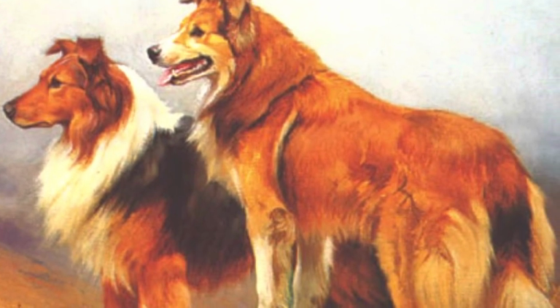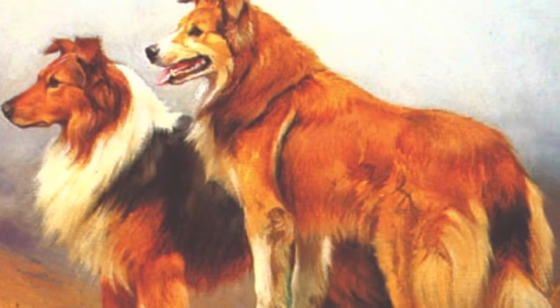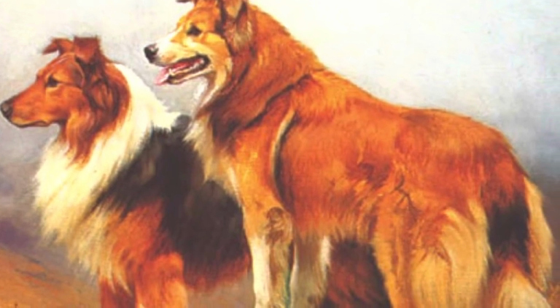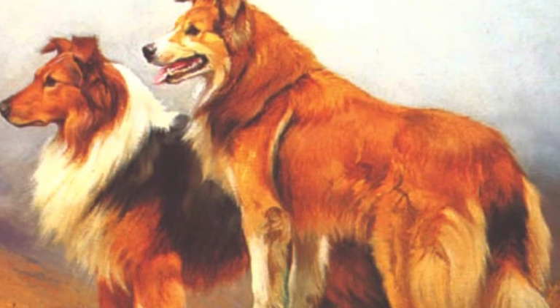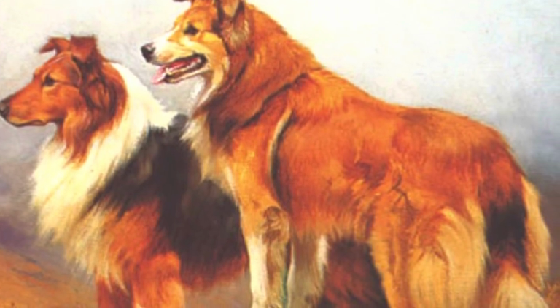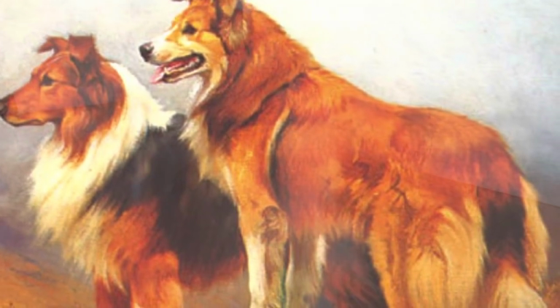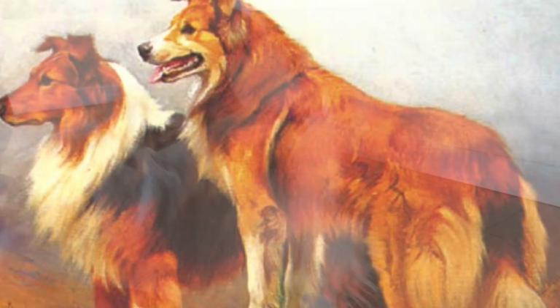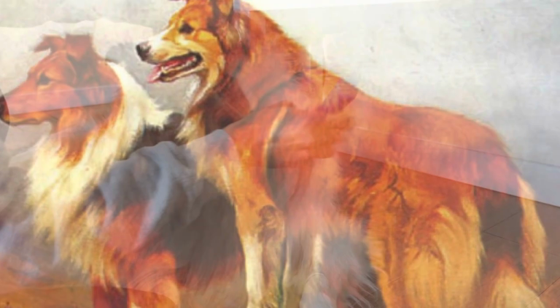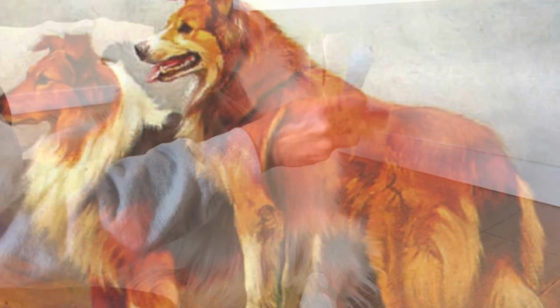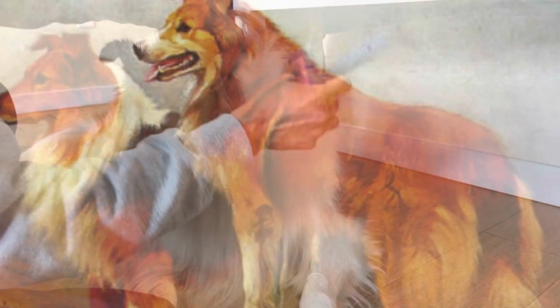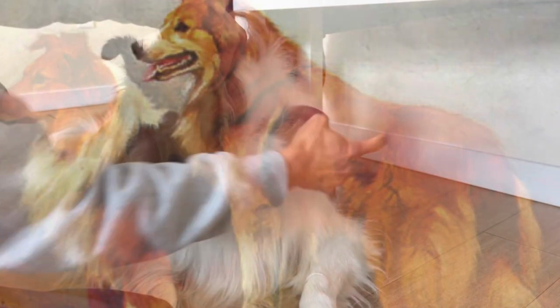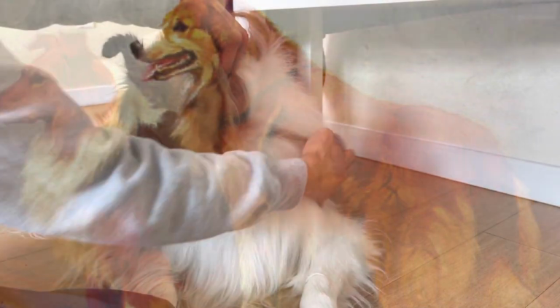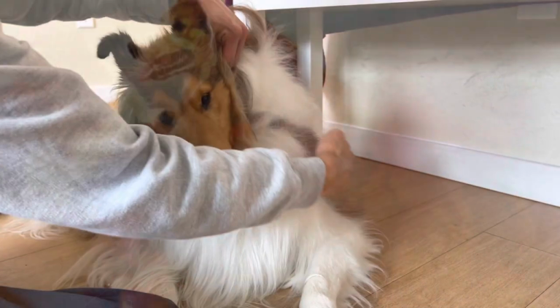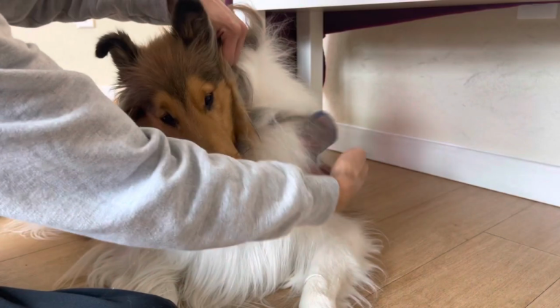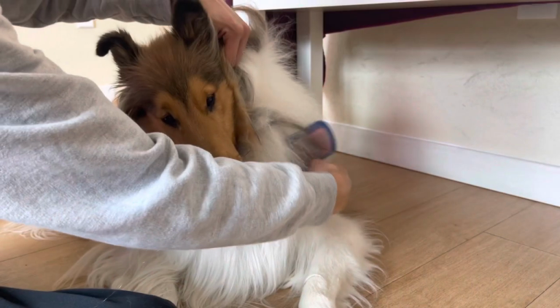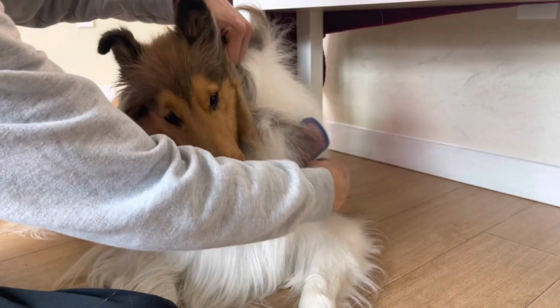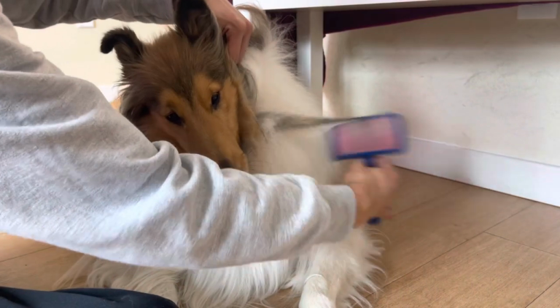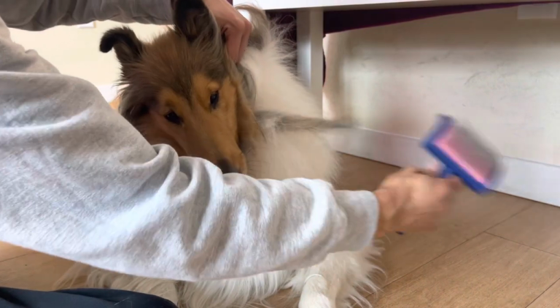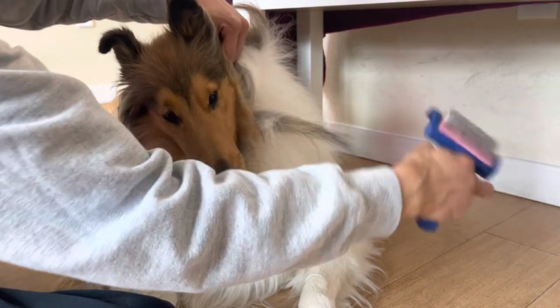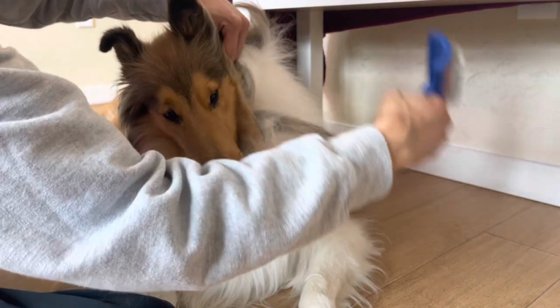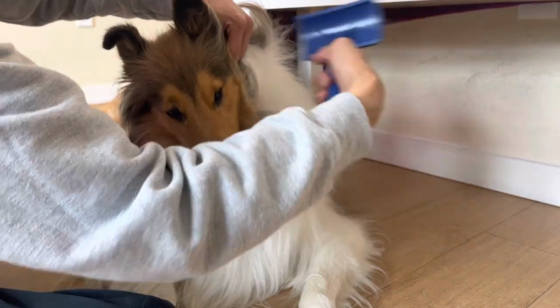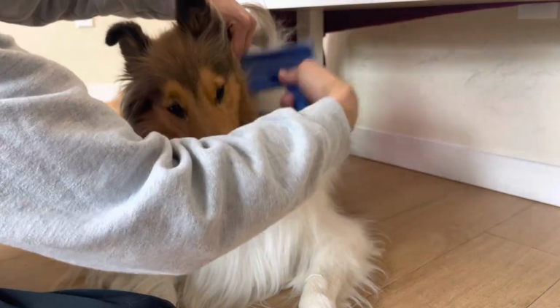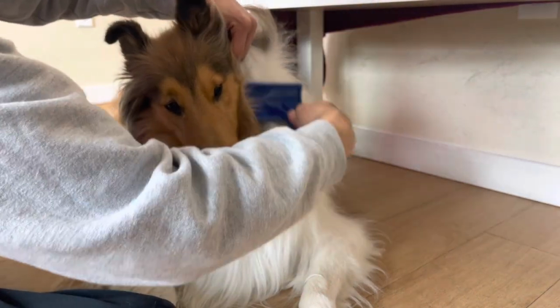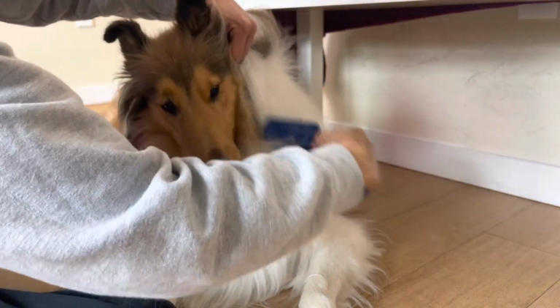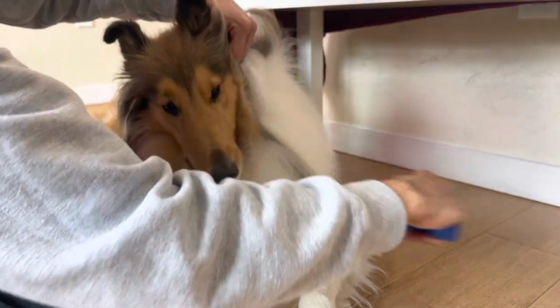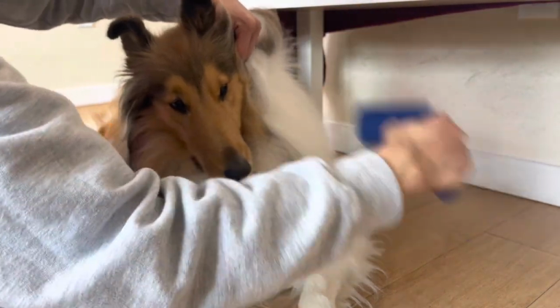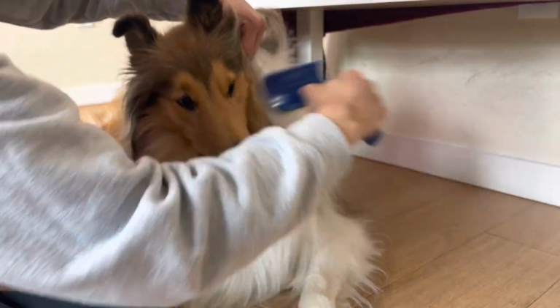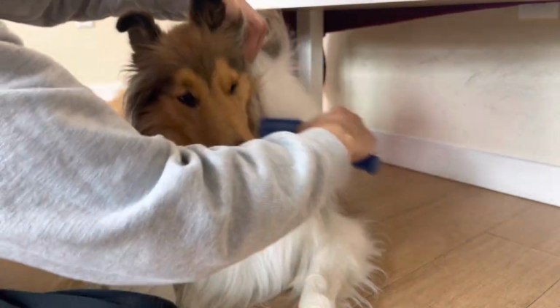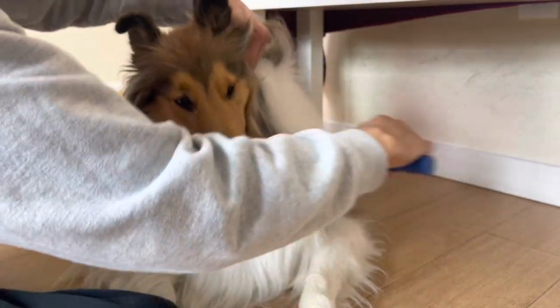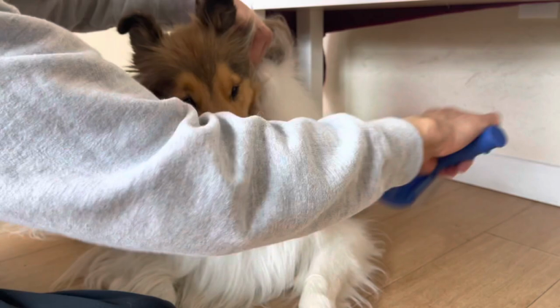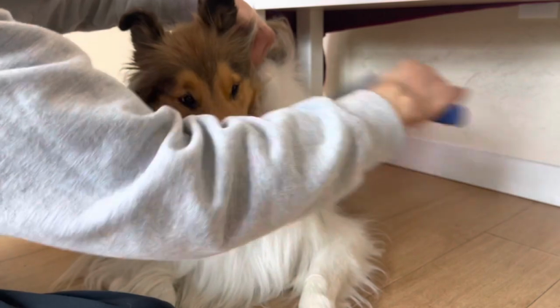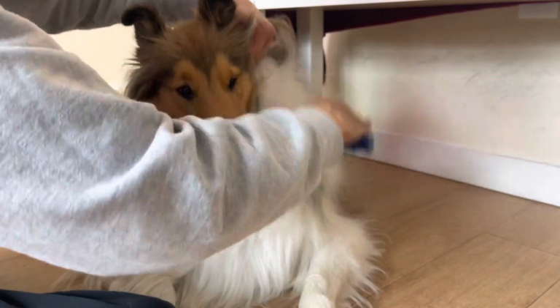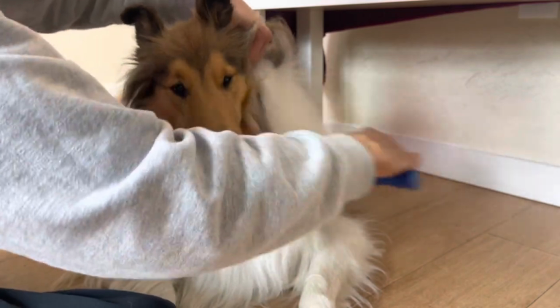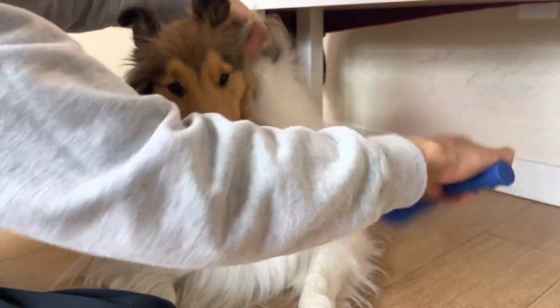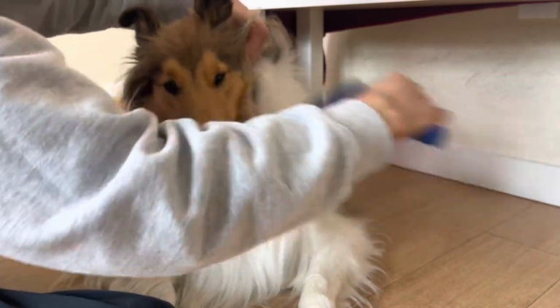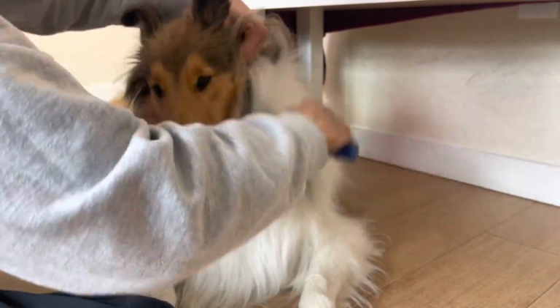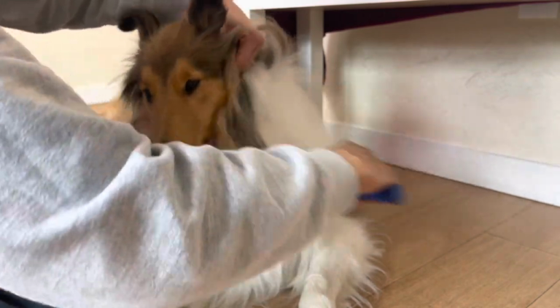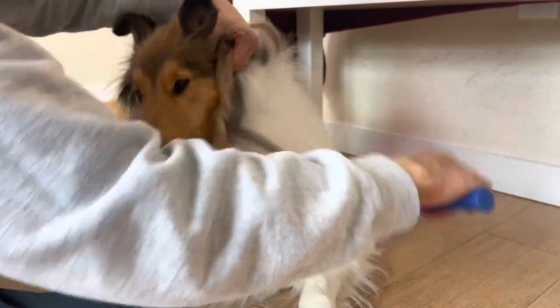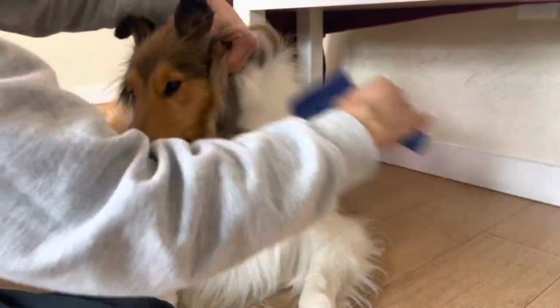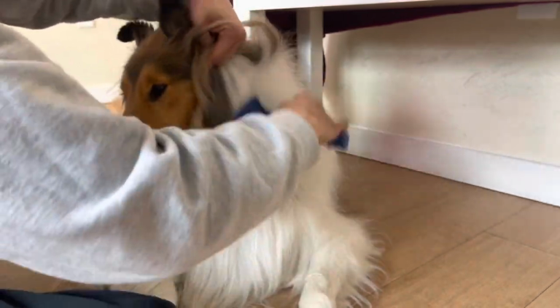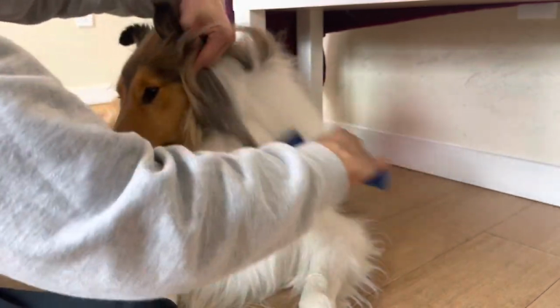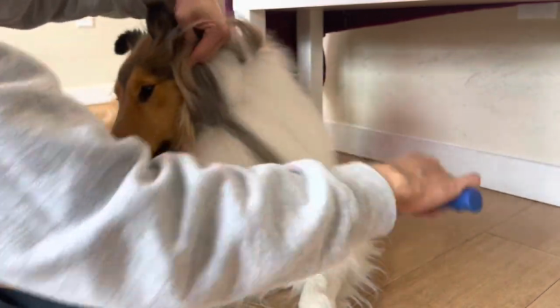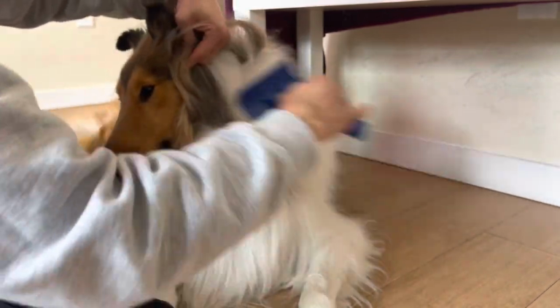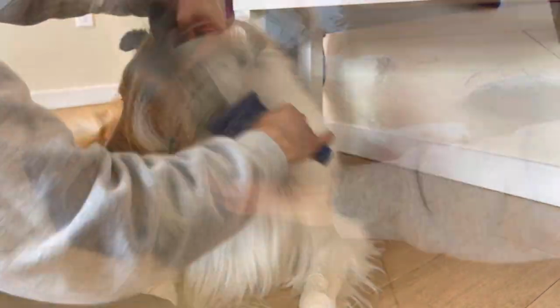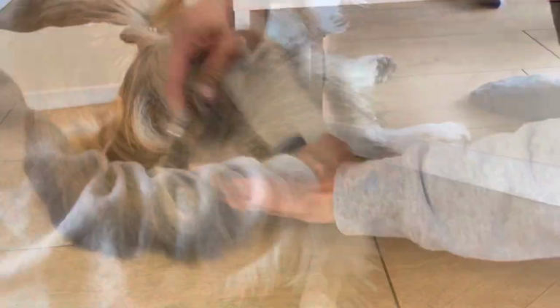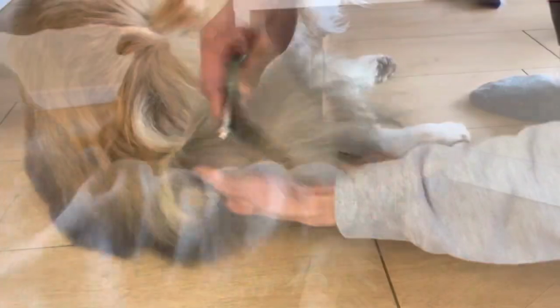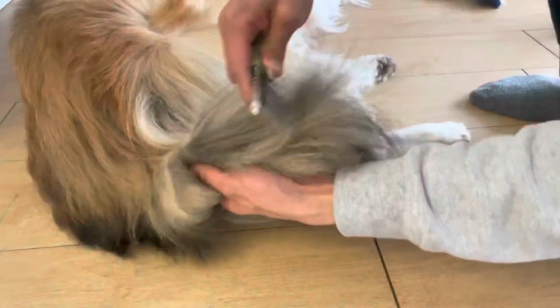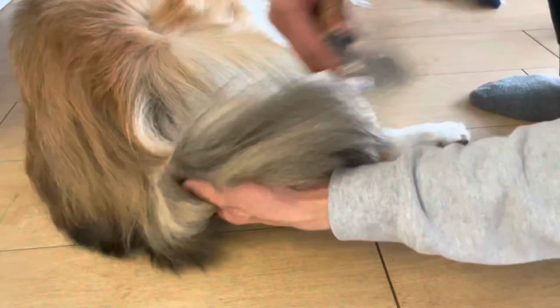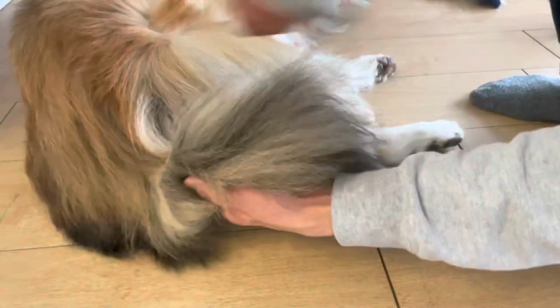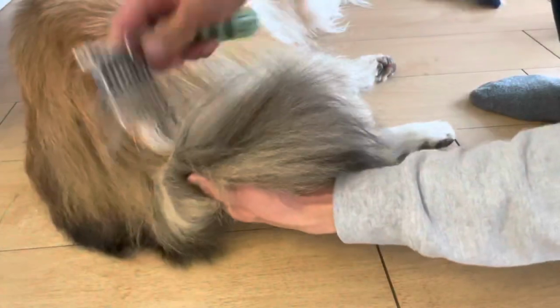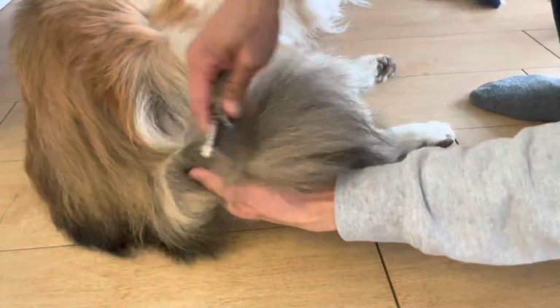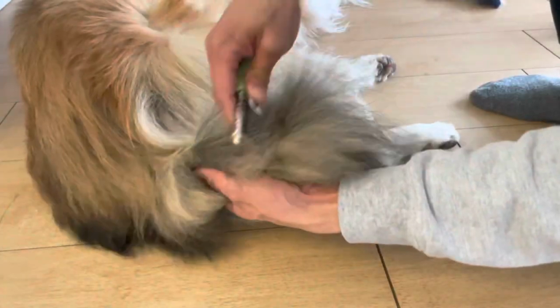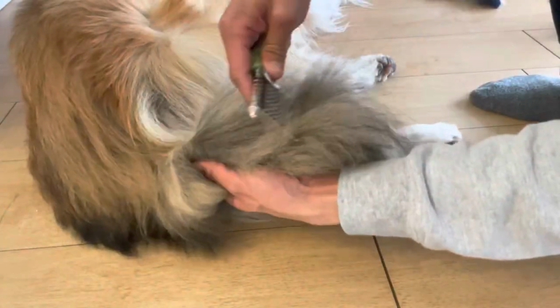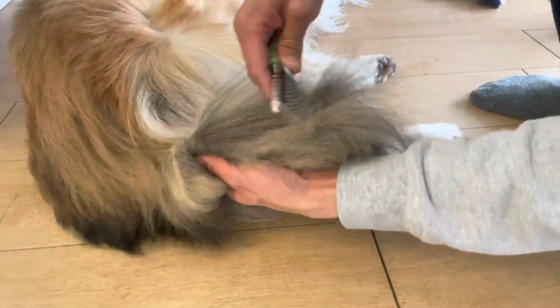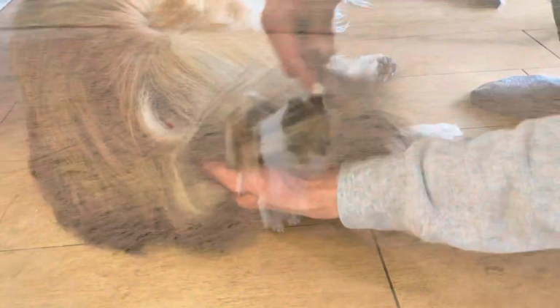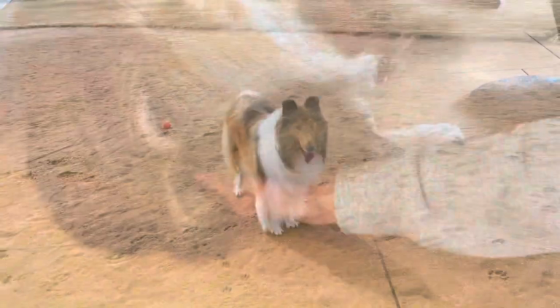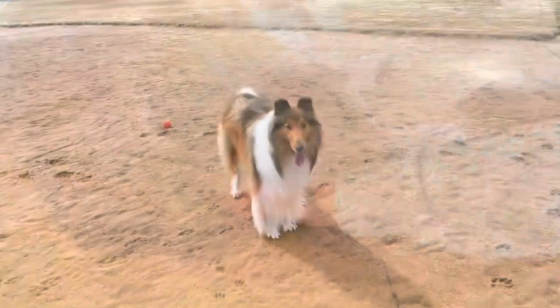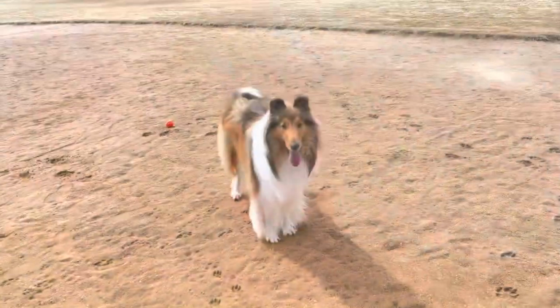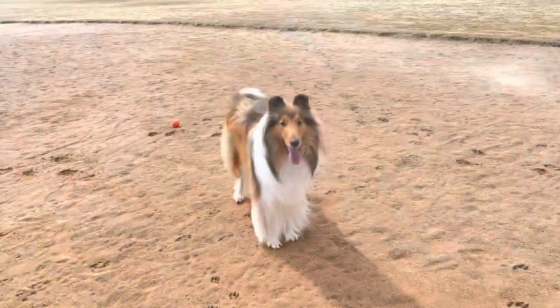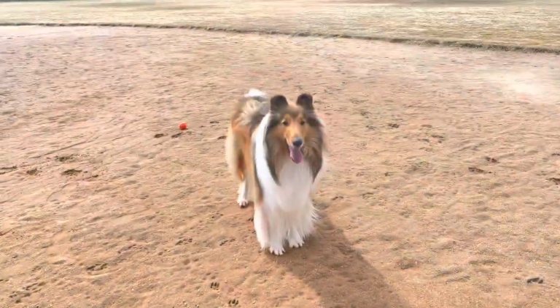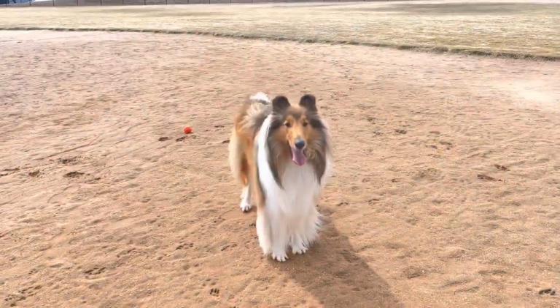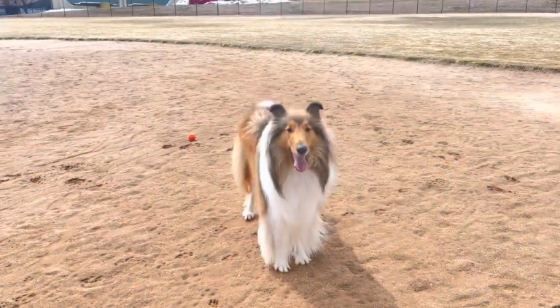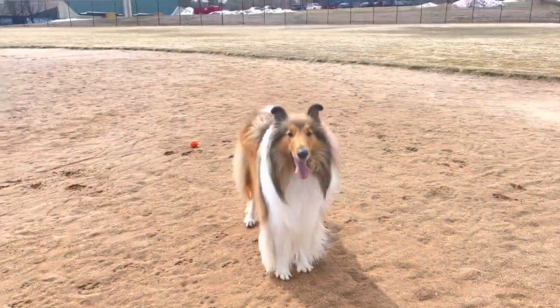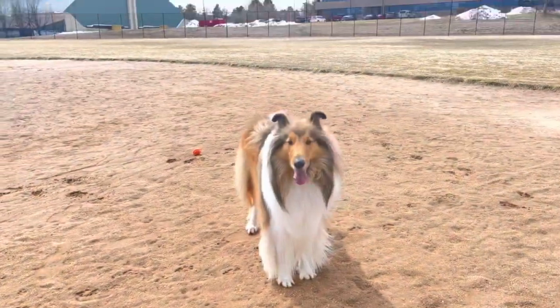When owning a rough collie, the grooming can be best described as intensive. Multiple times a week, you need to brush that wonderful coat to keep it matte-free and looking its best.